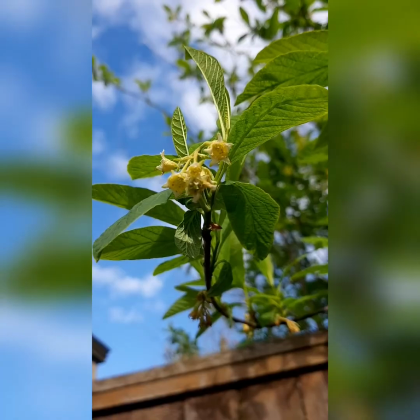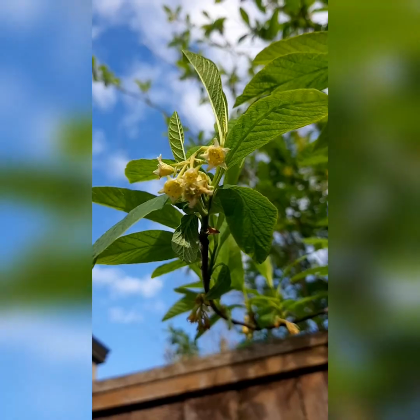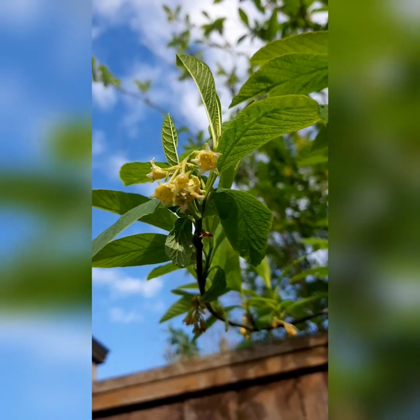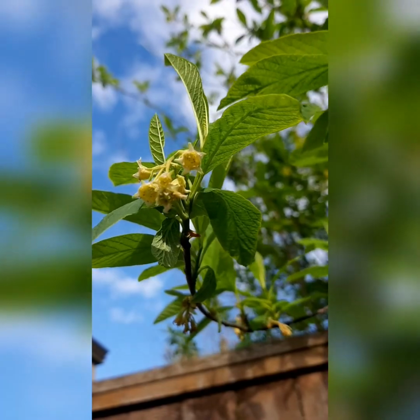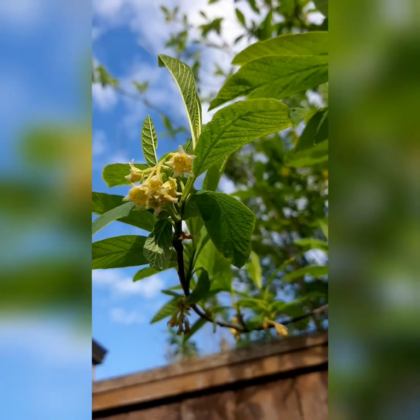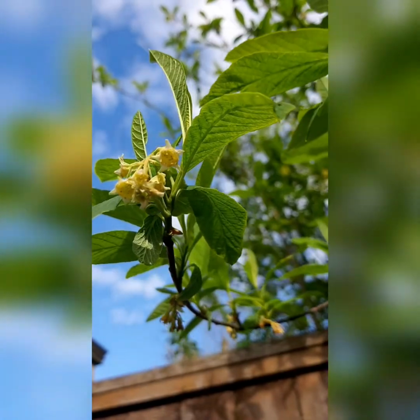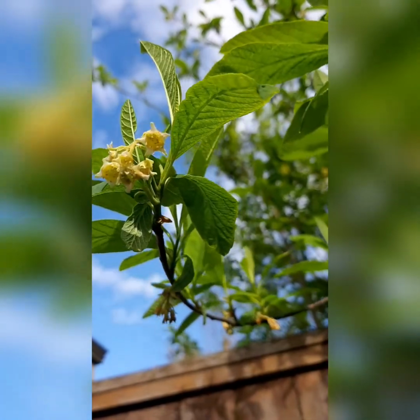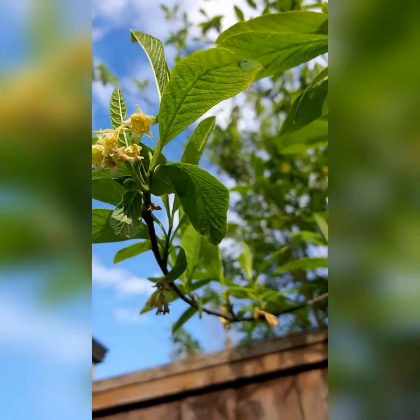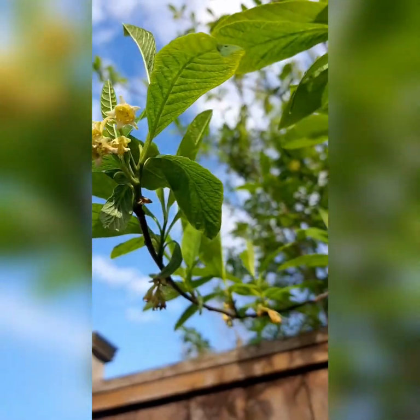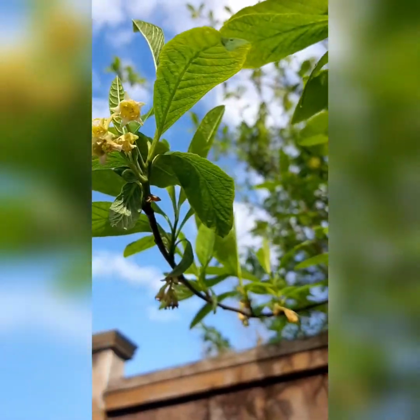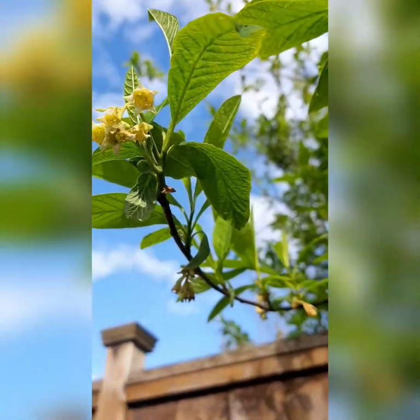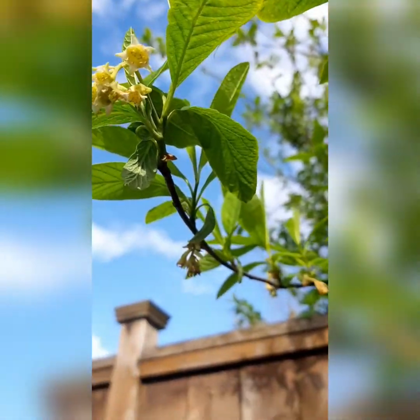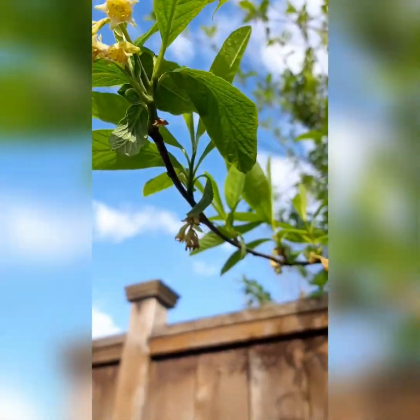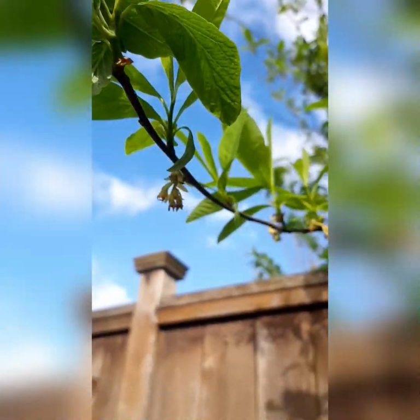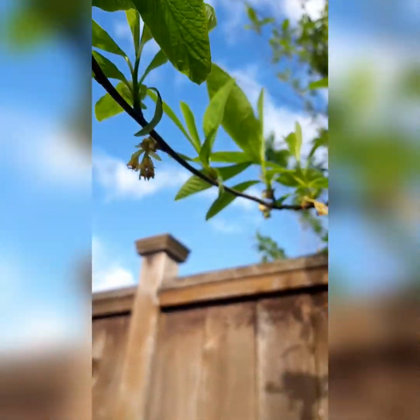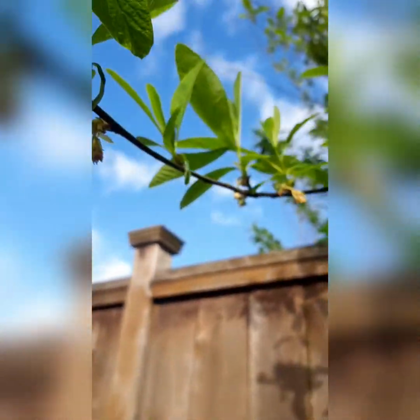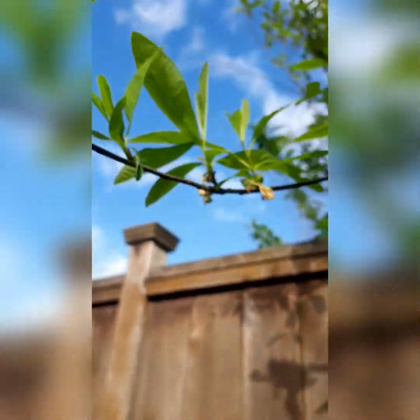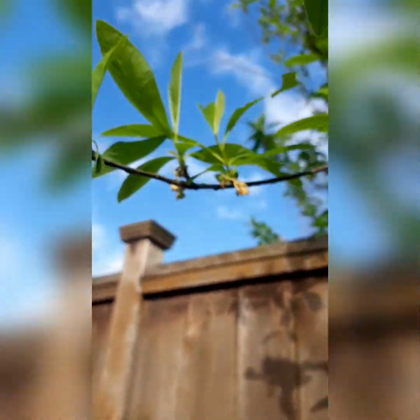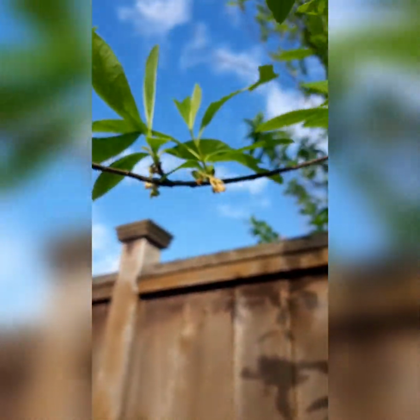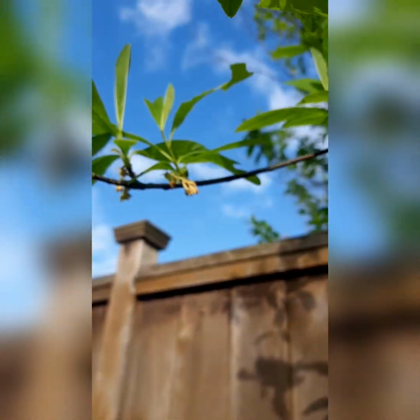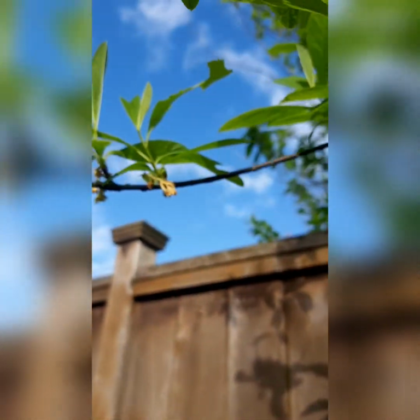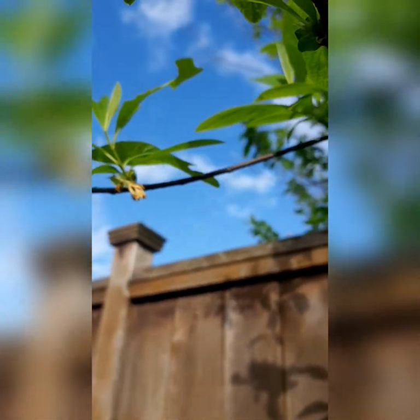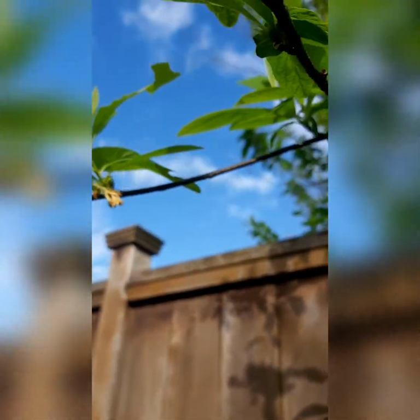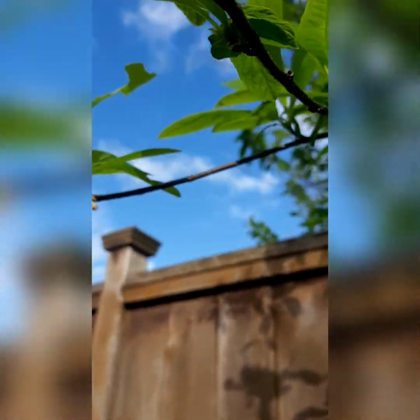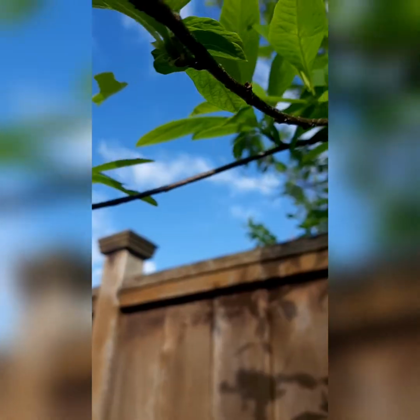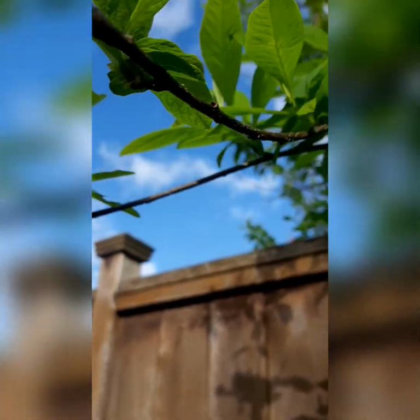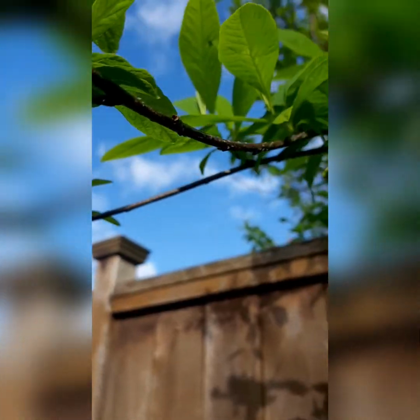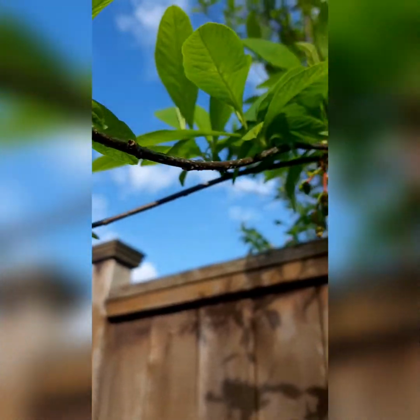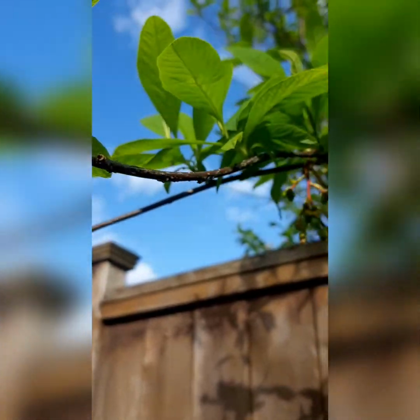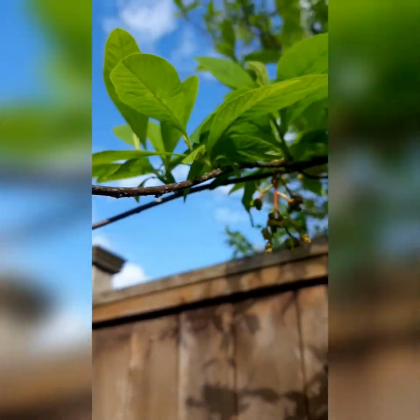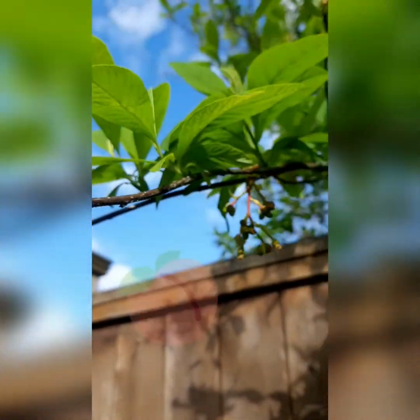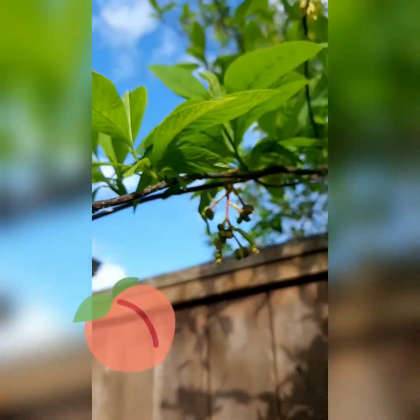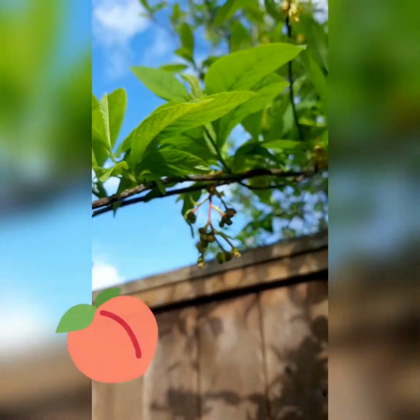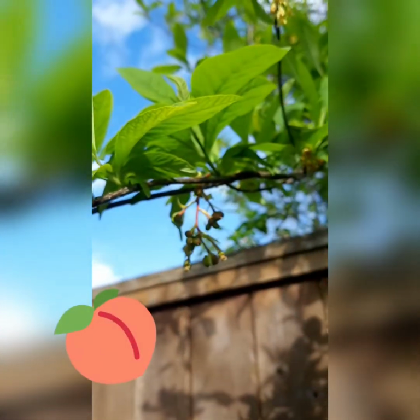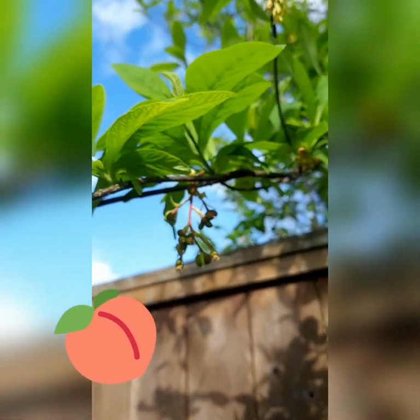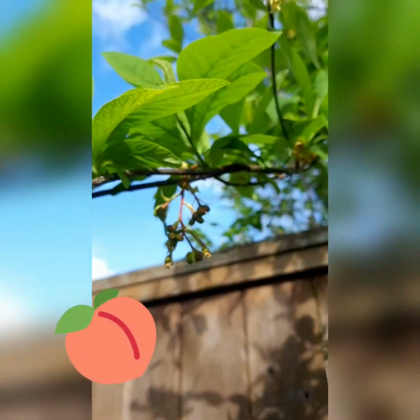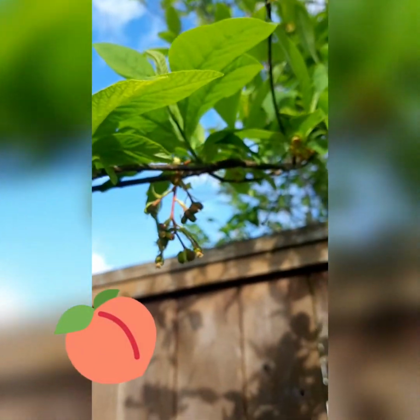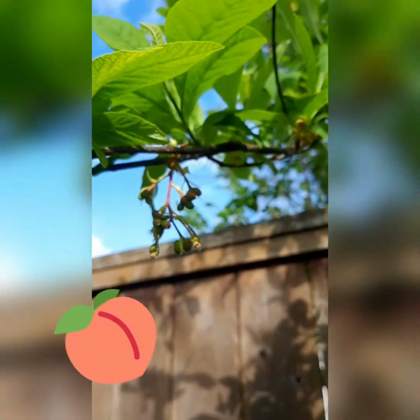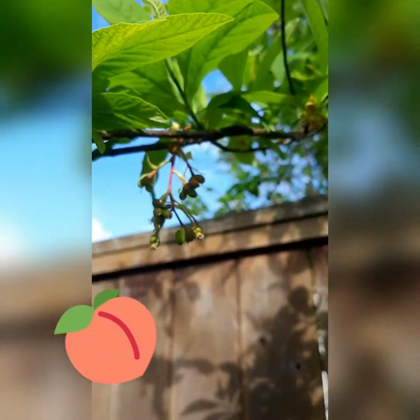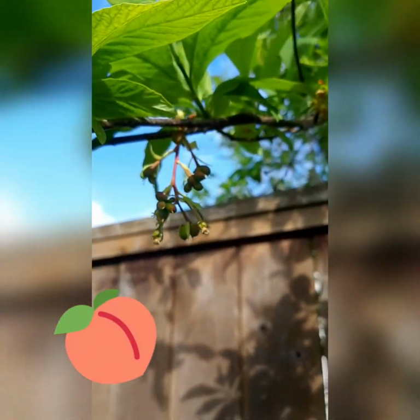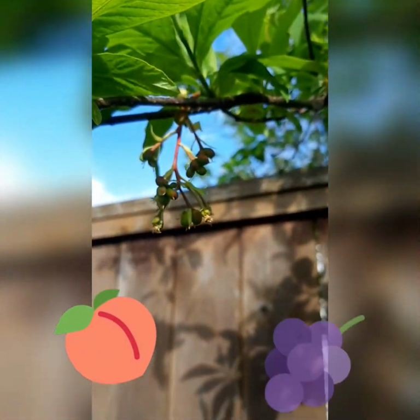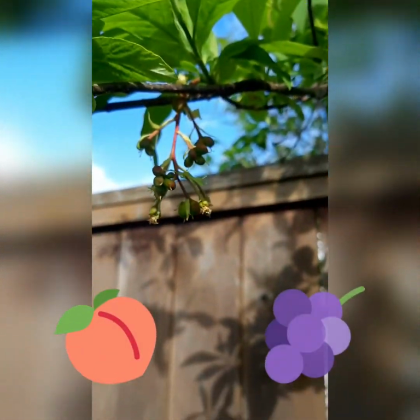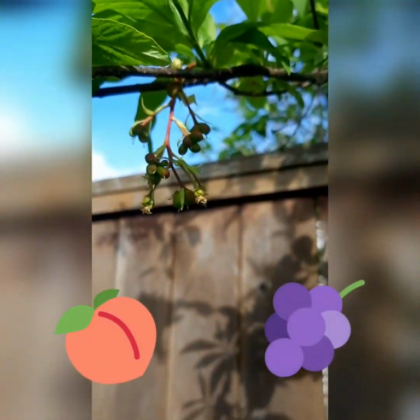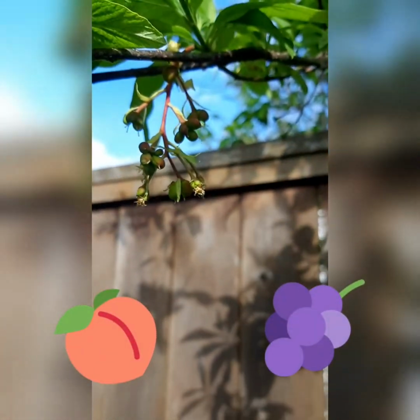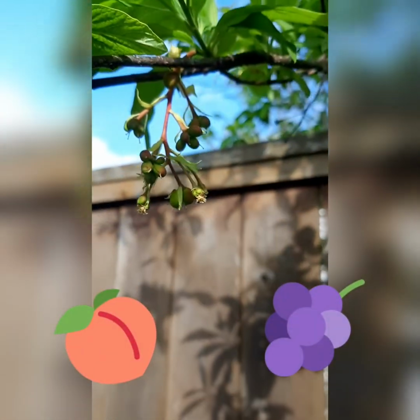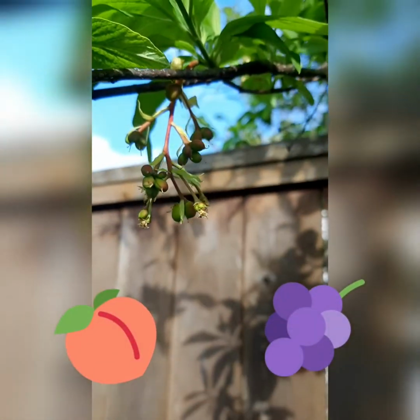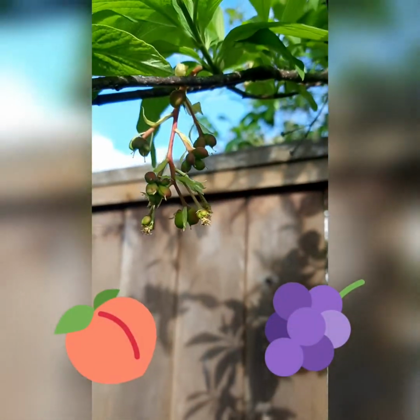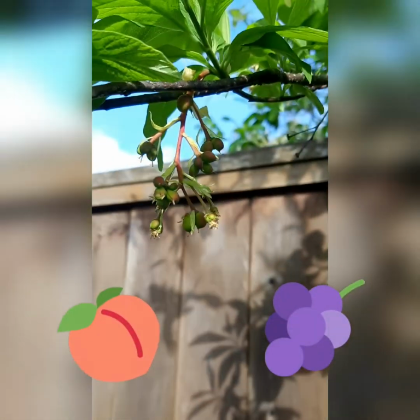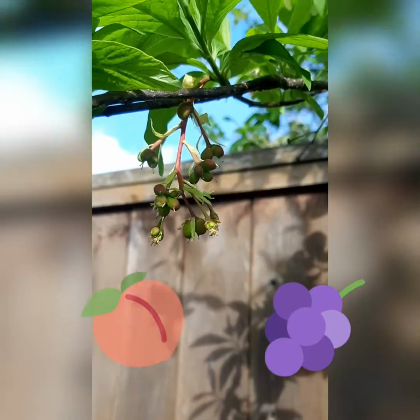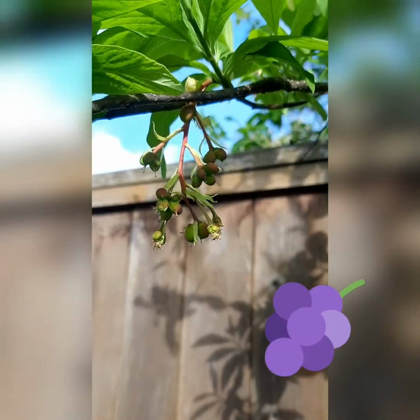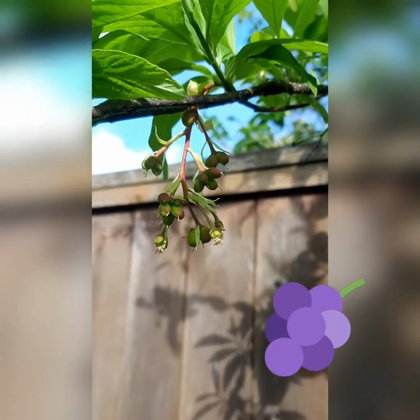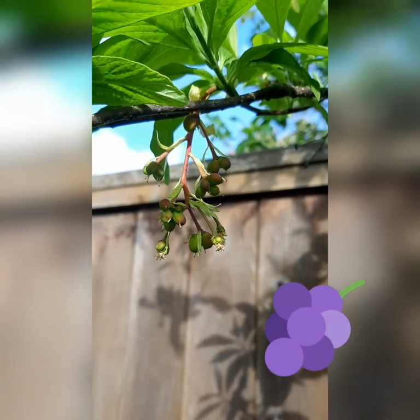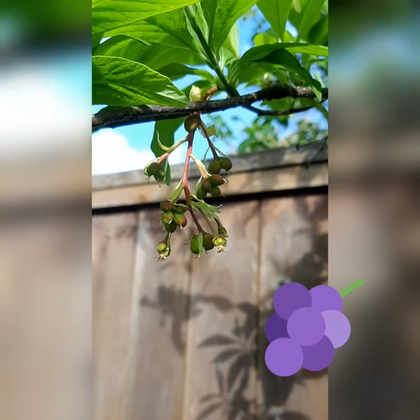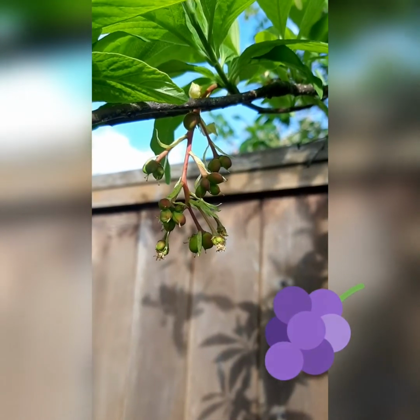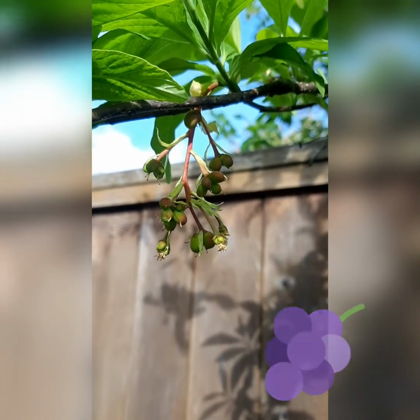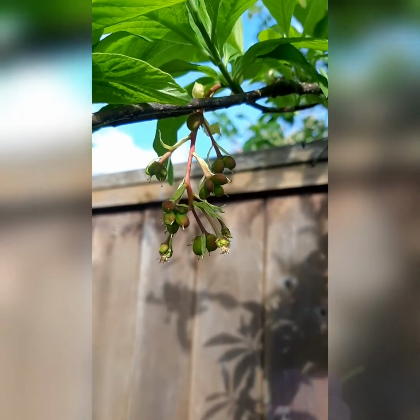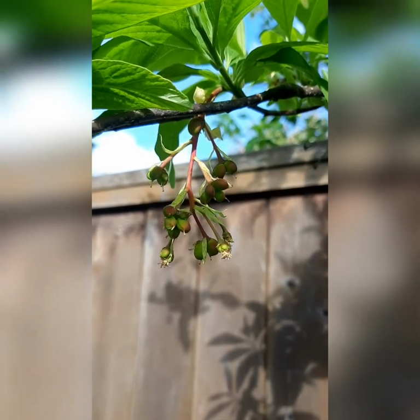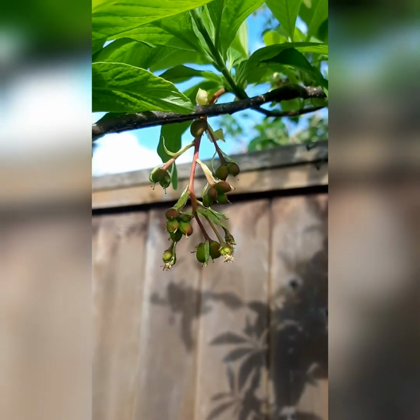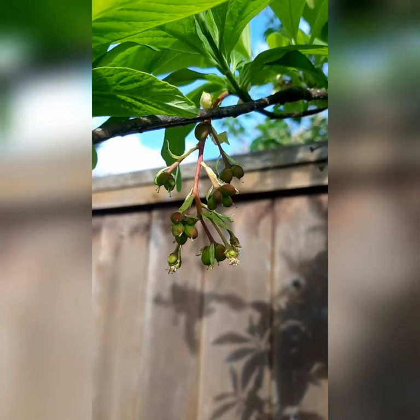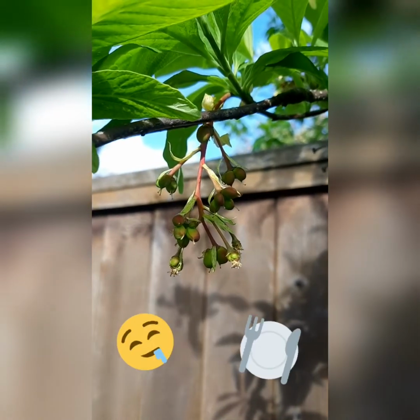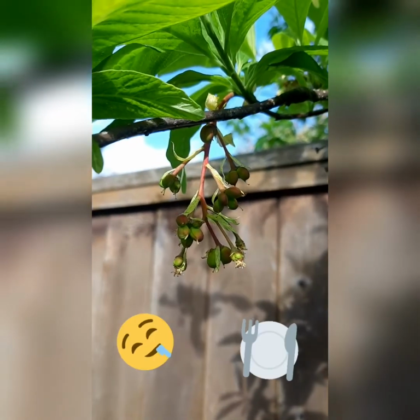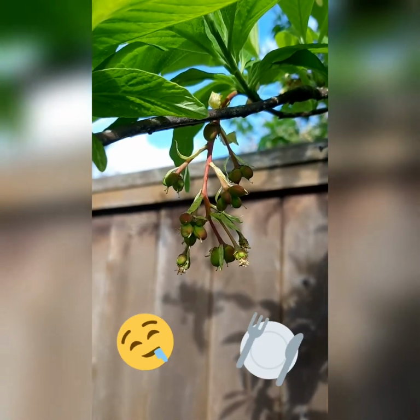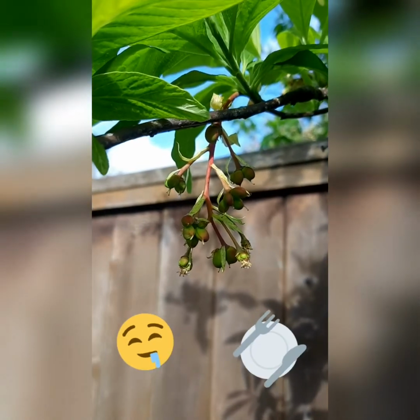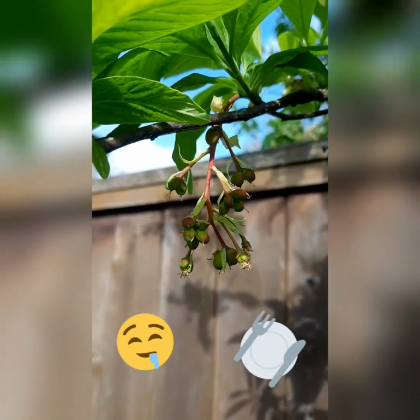In the summer, the plums — which look more like olives — will start as peach-colored and then change to purple. With a bit of work, they're edible.